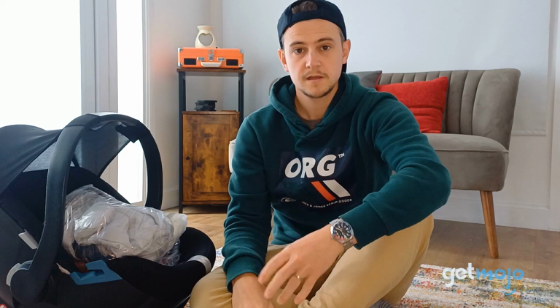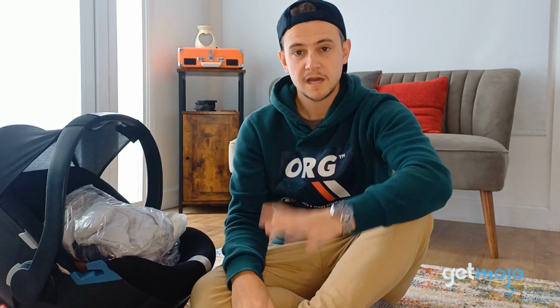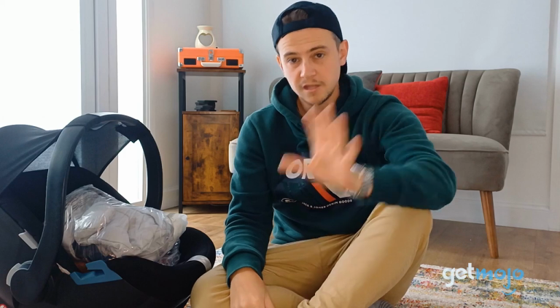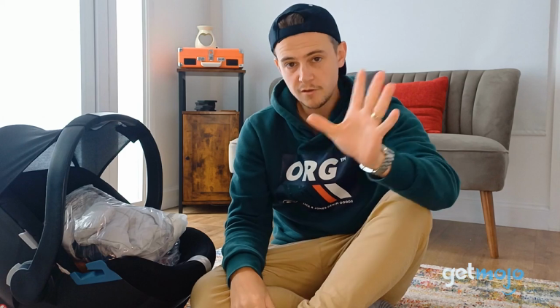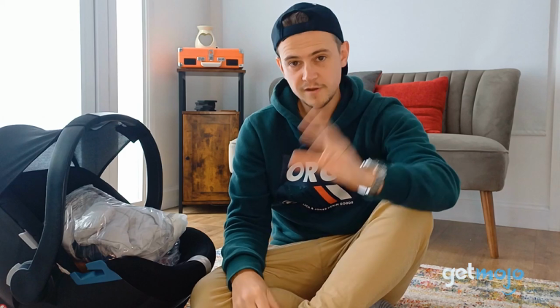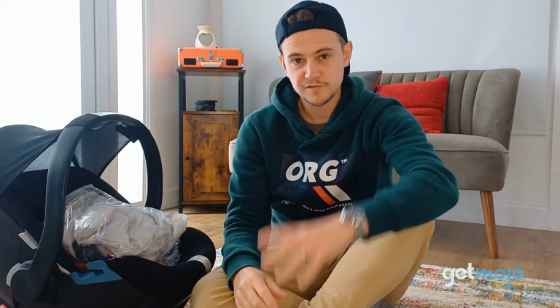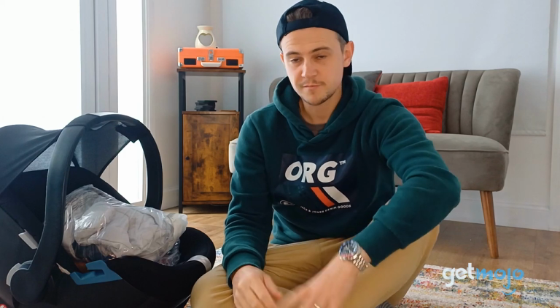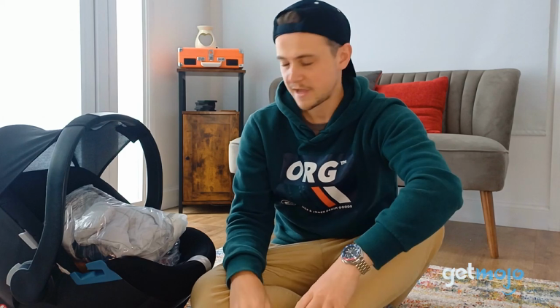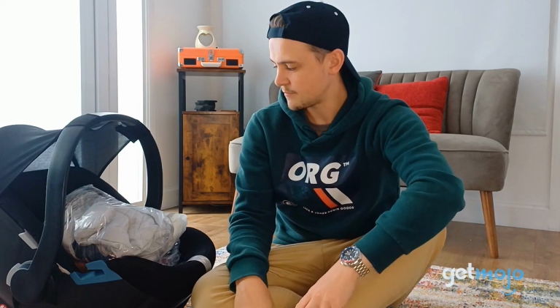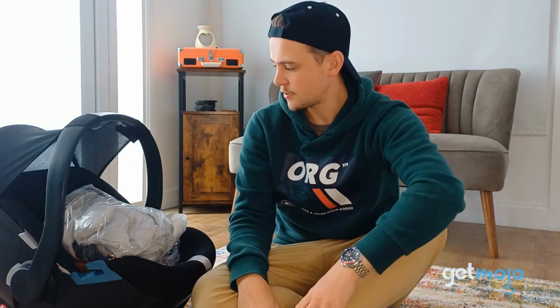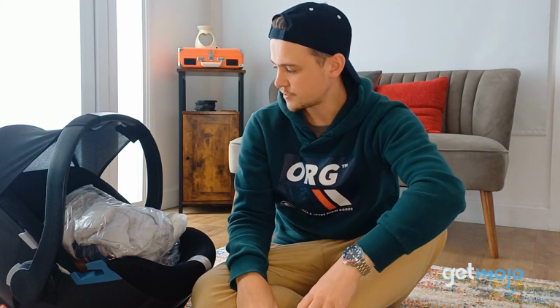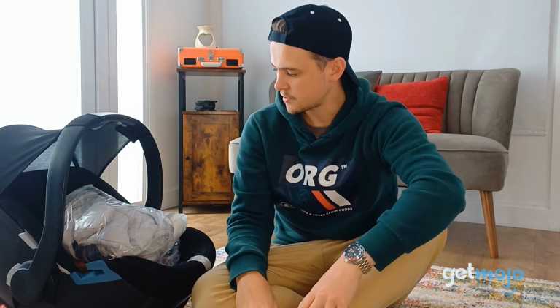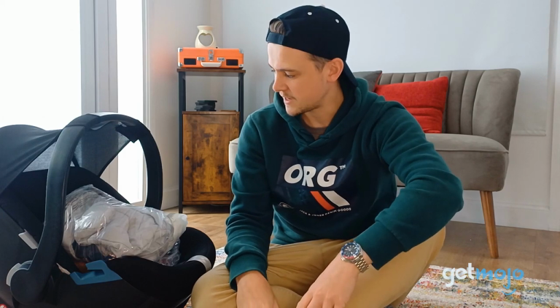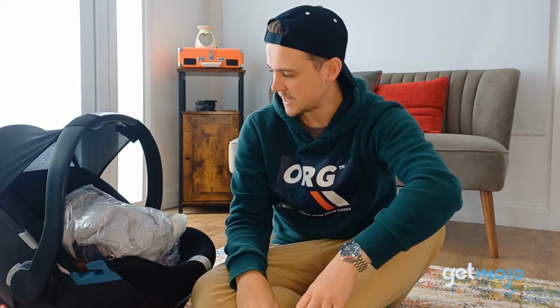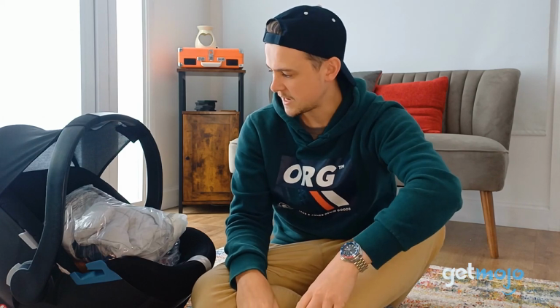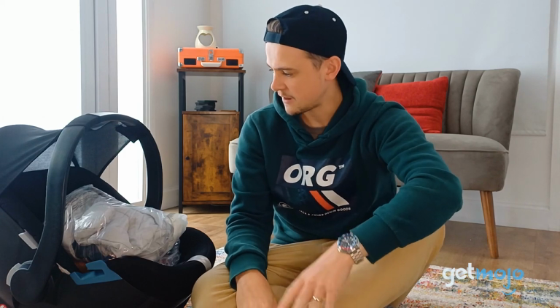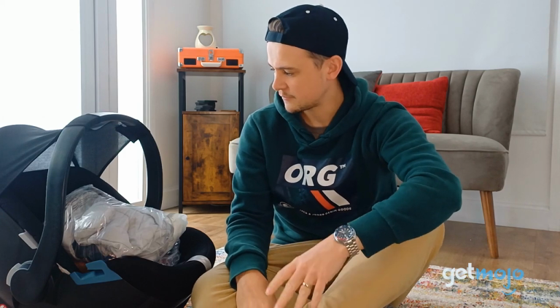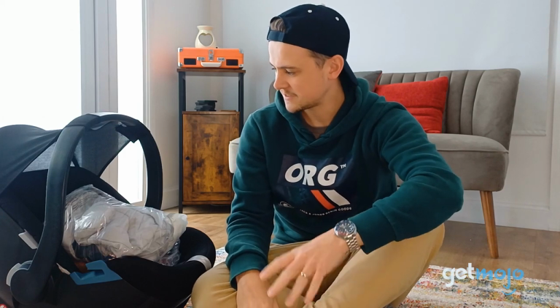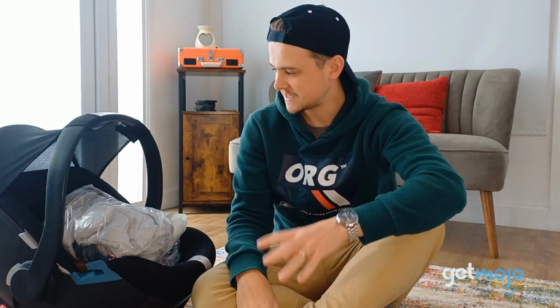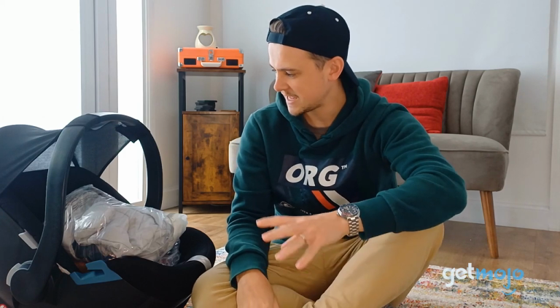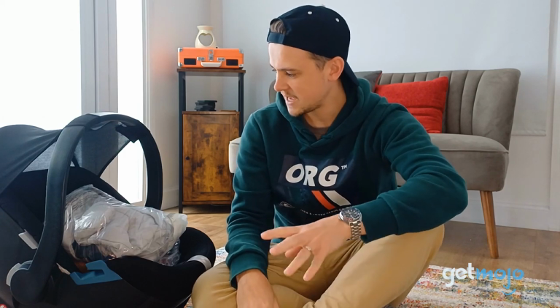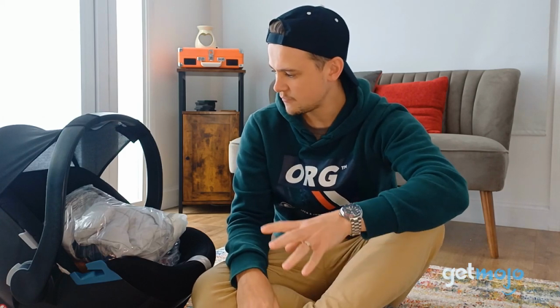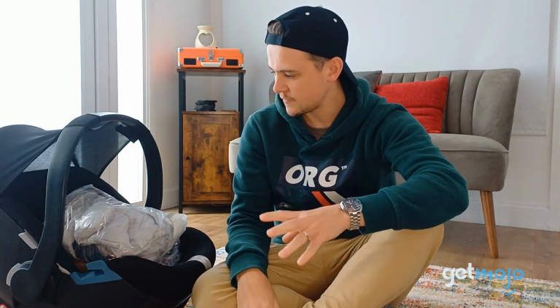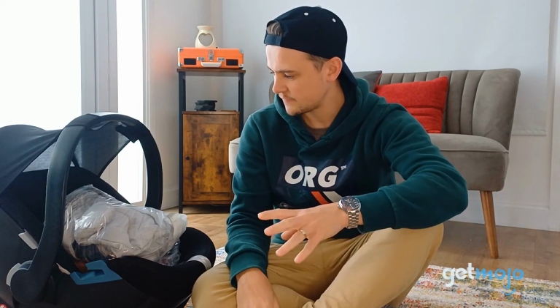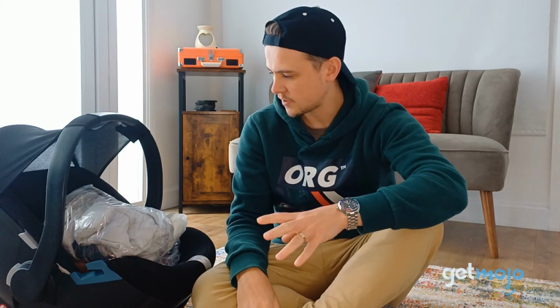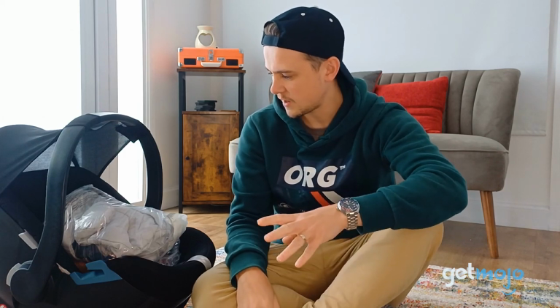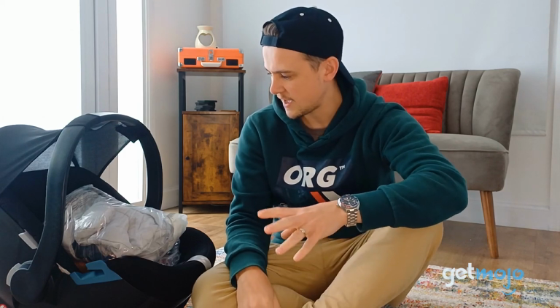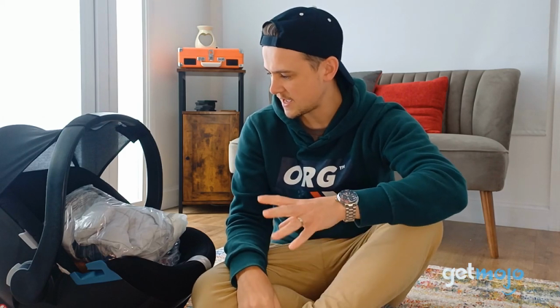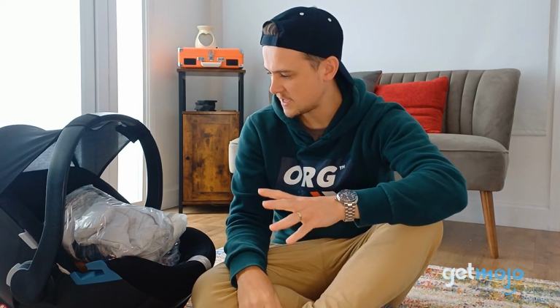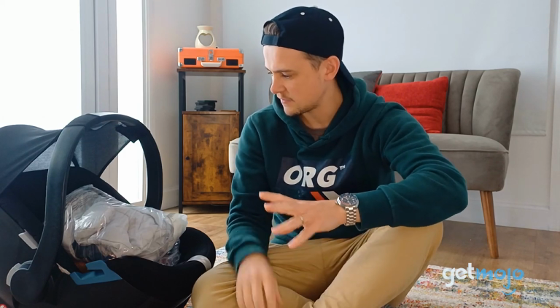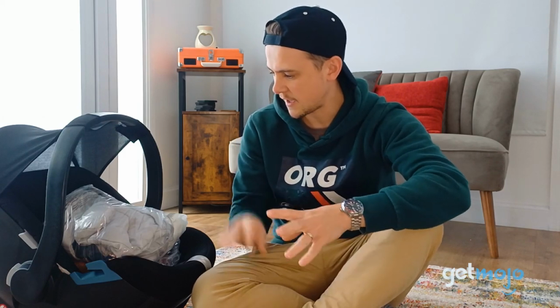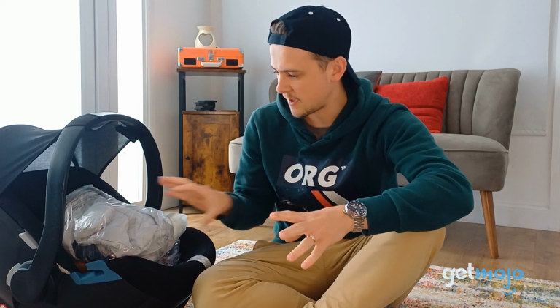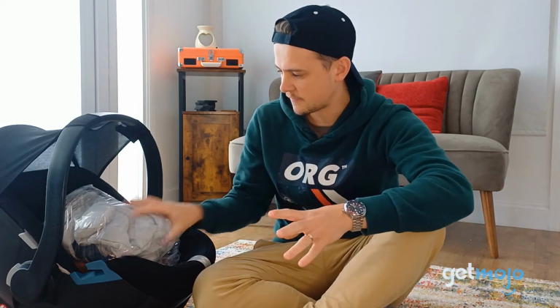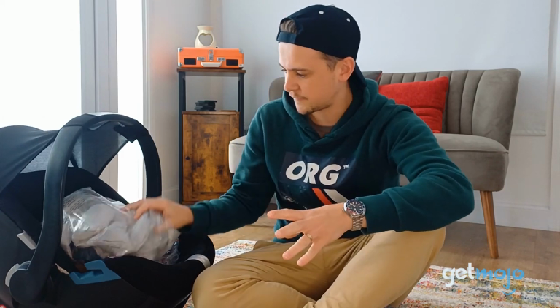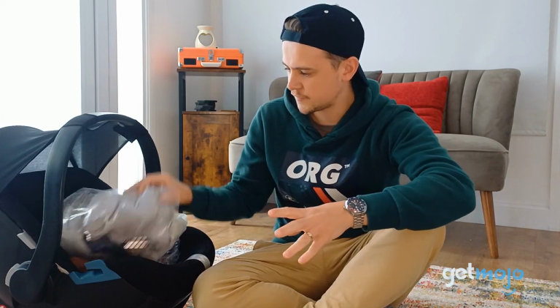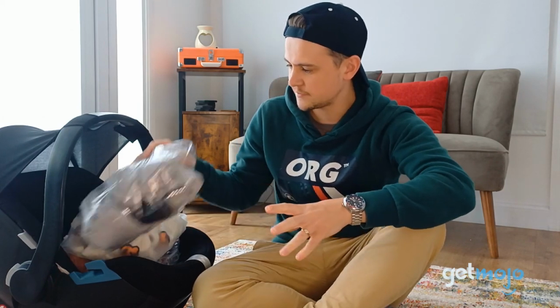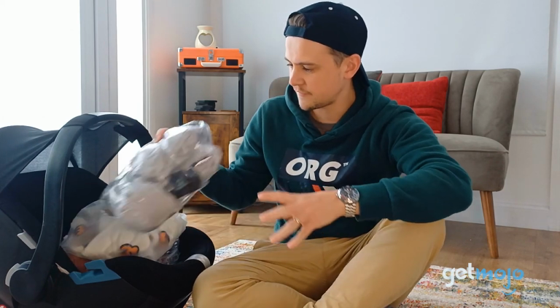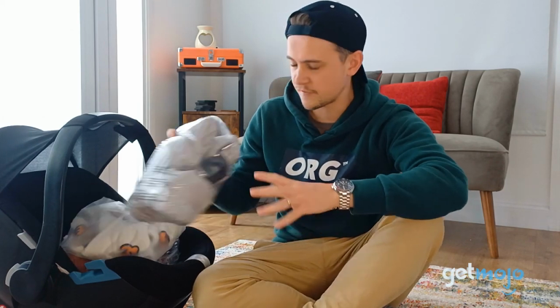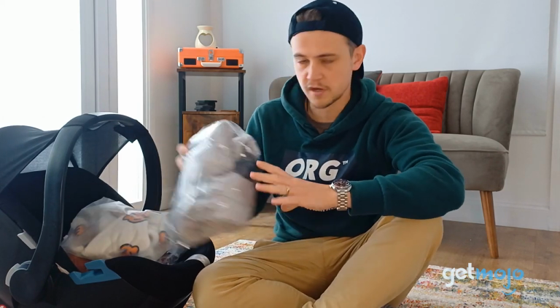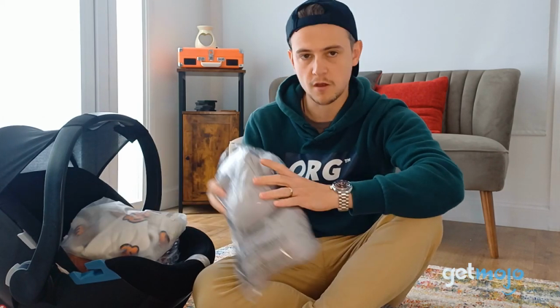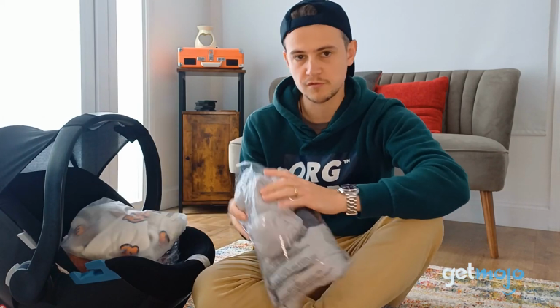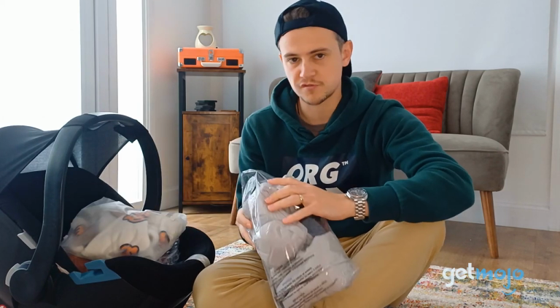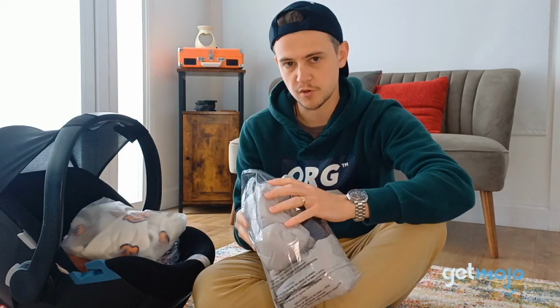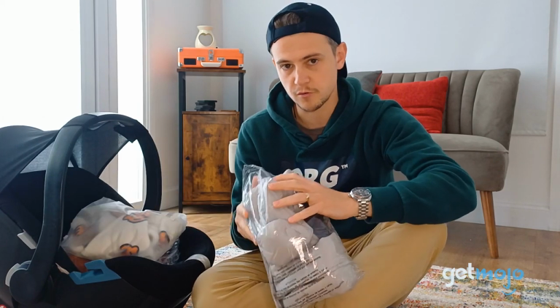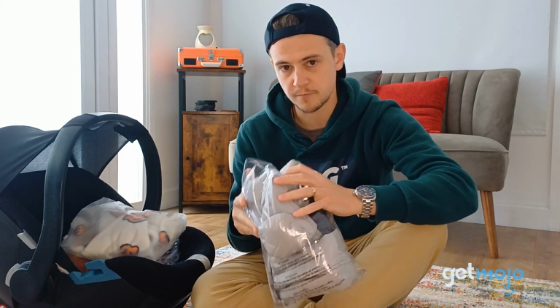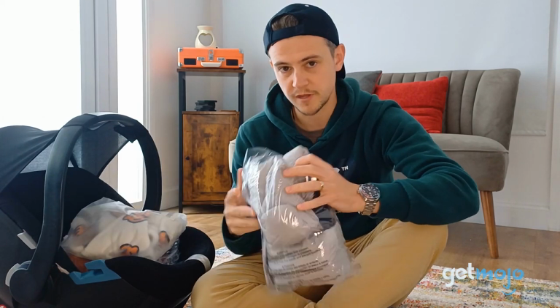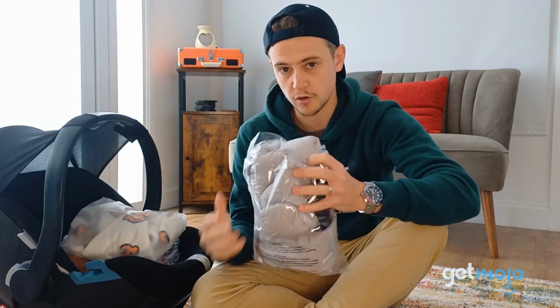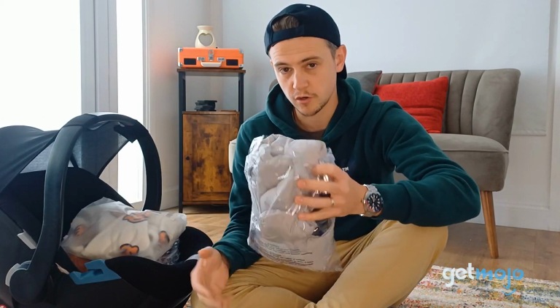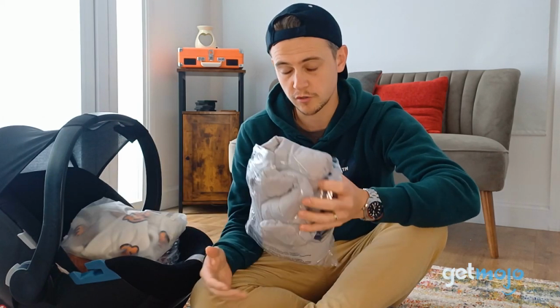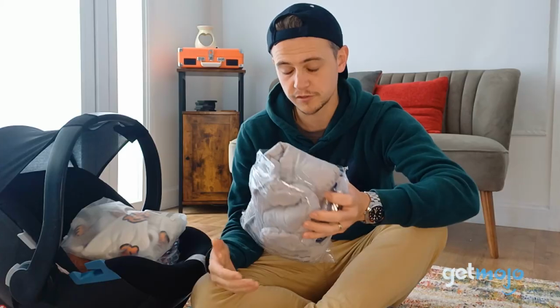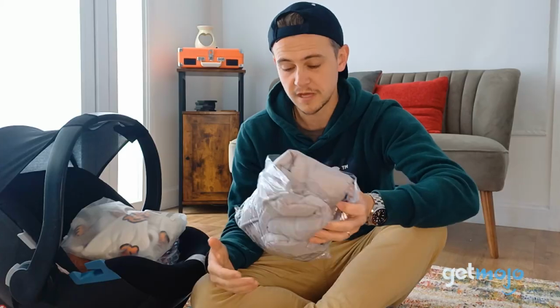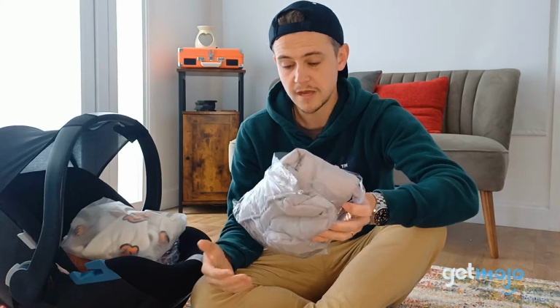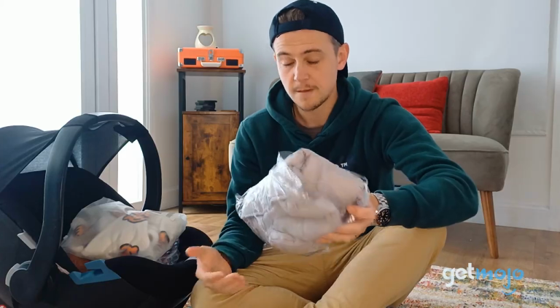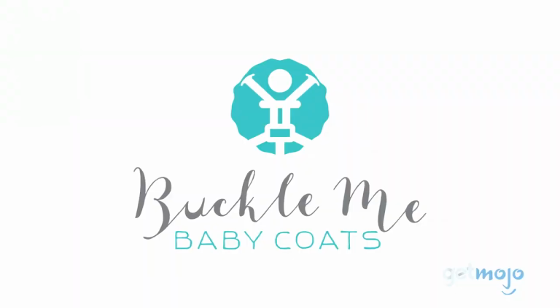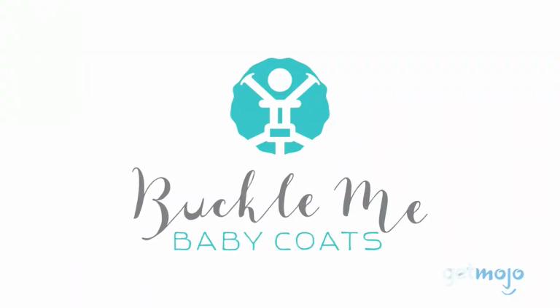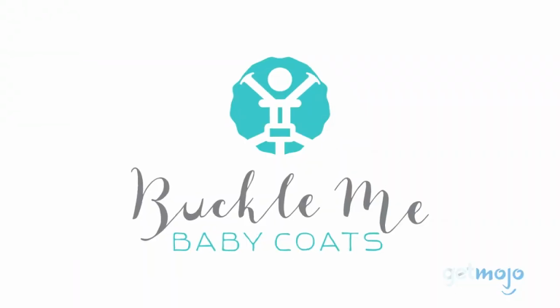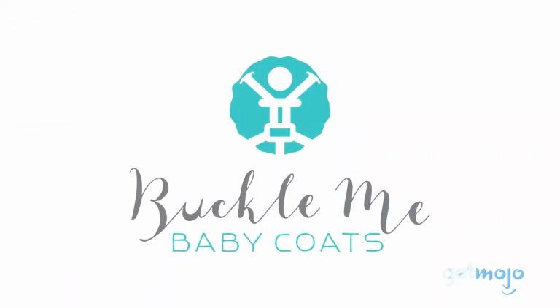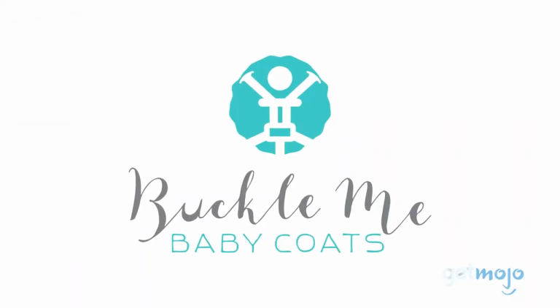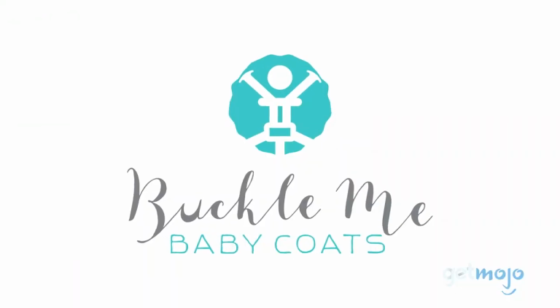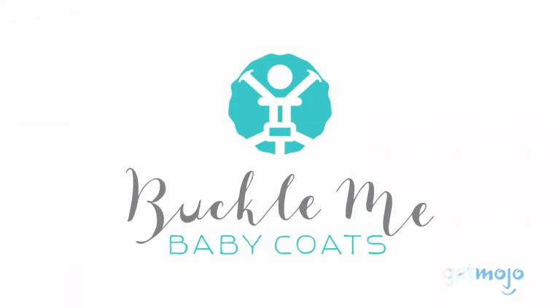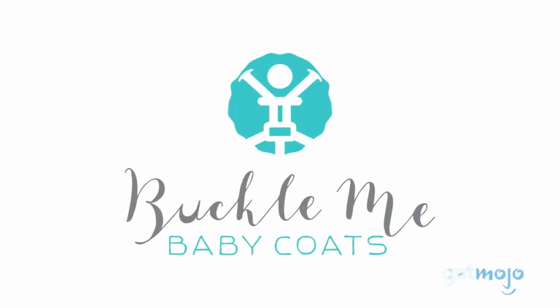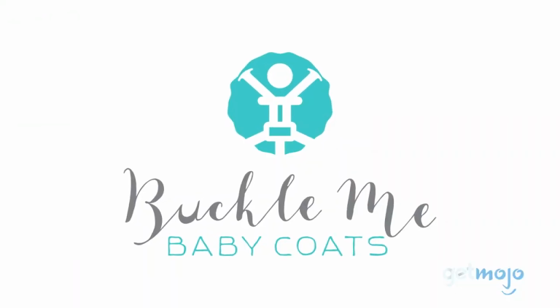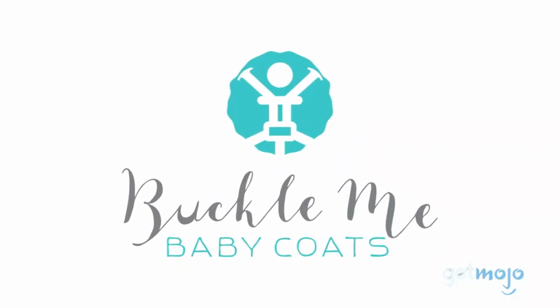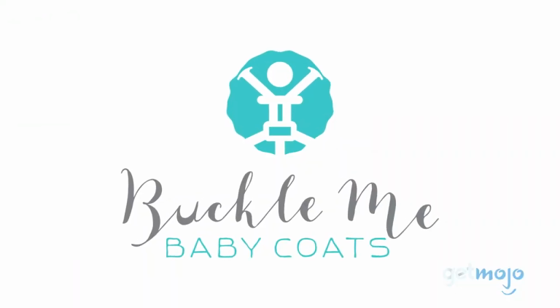Hello, Rich from GetMojo here. Today we've got a few different coats from a company called Buckle Me Baby Coats.